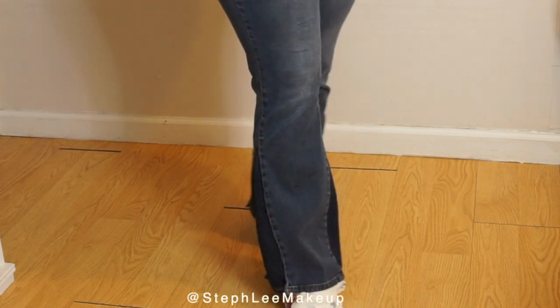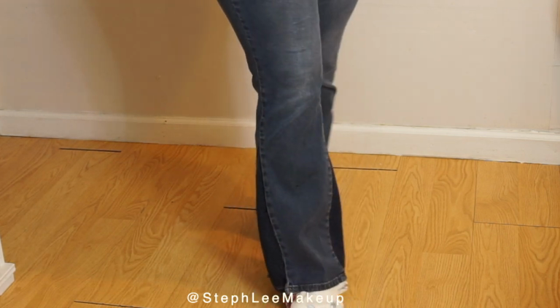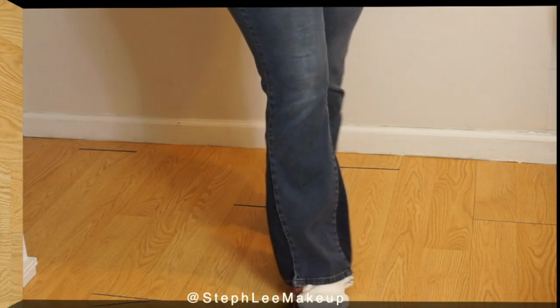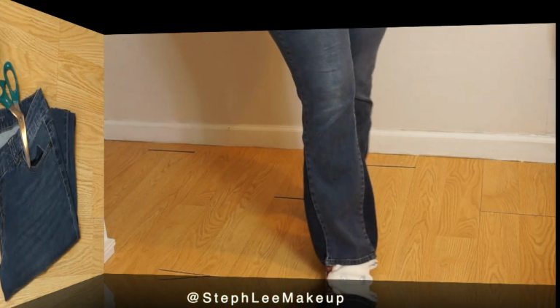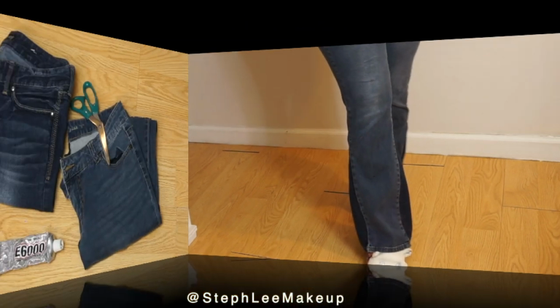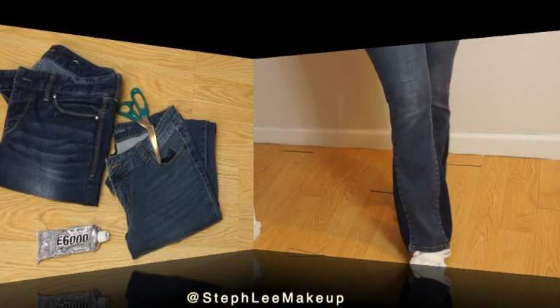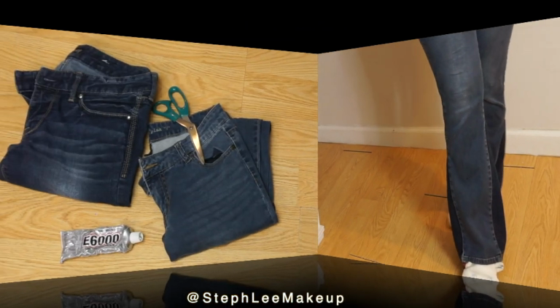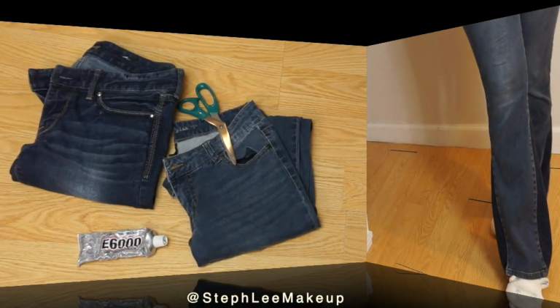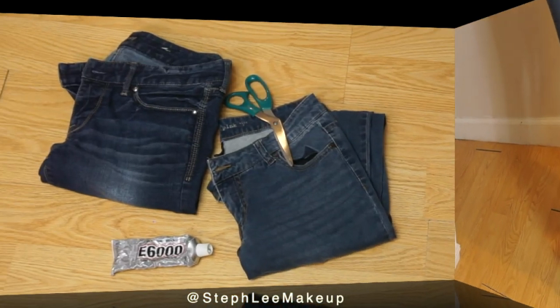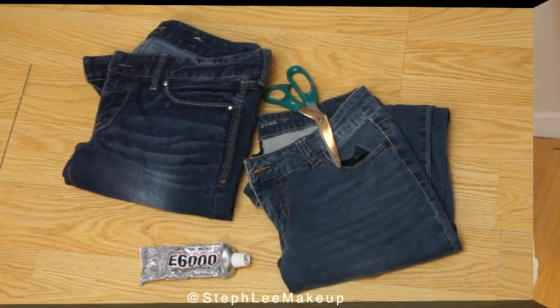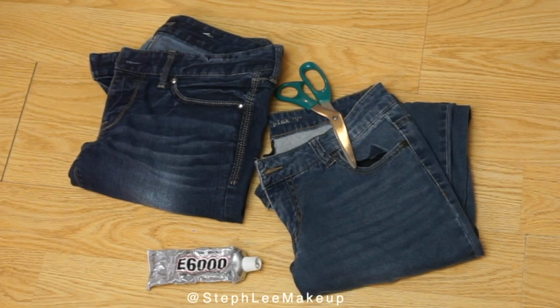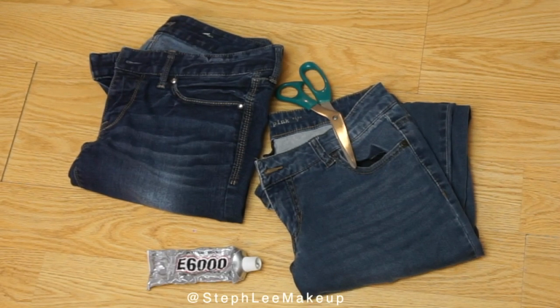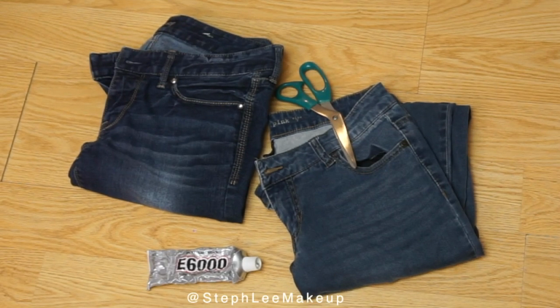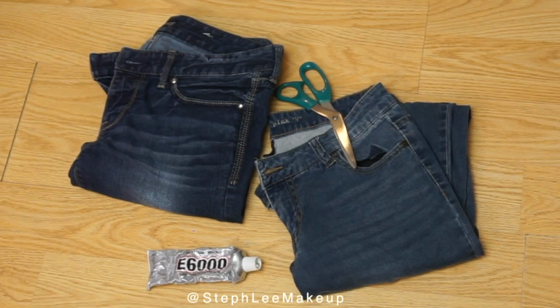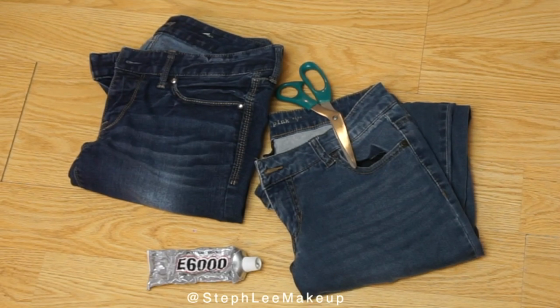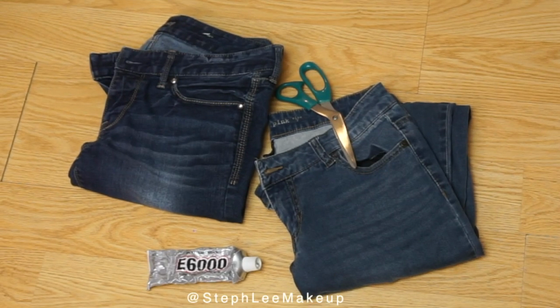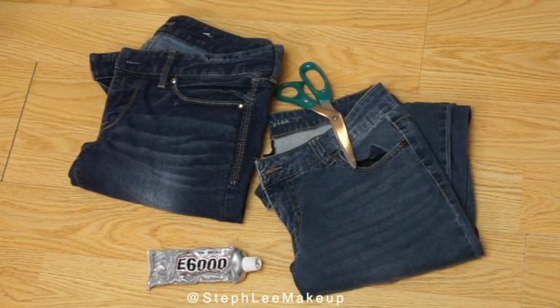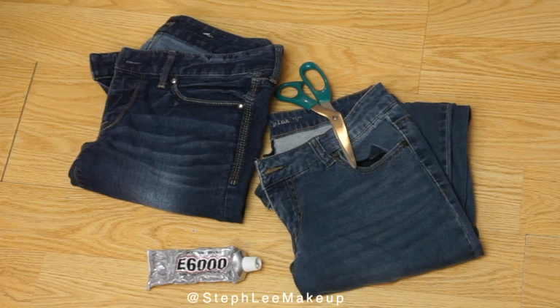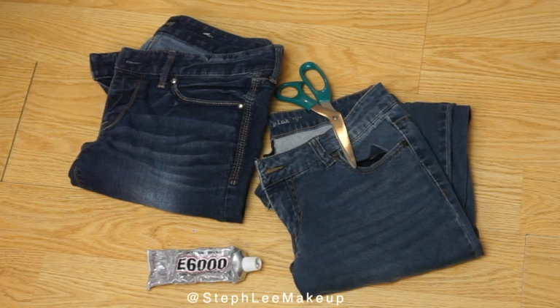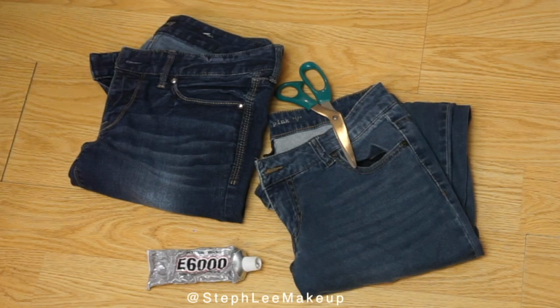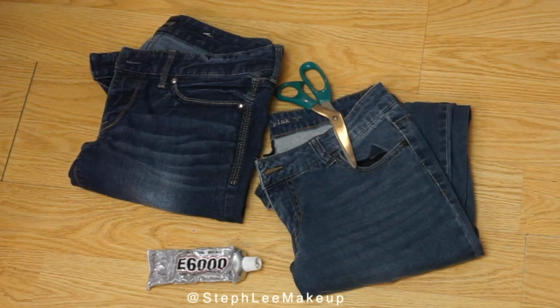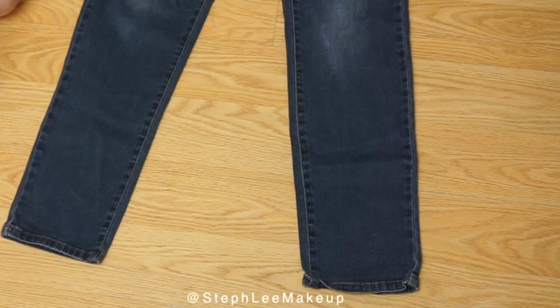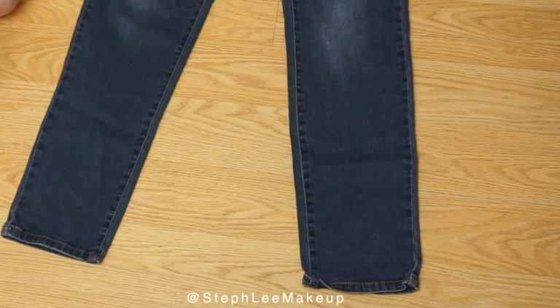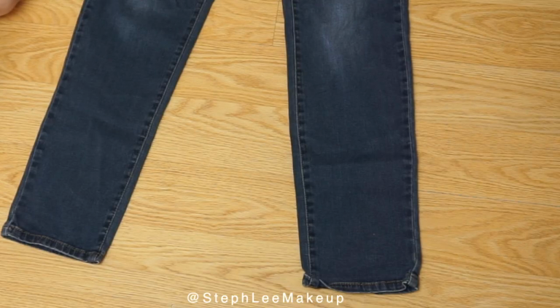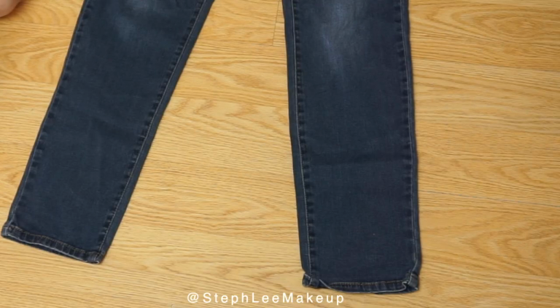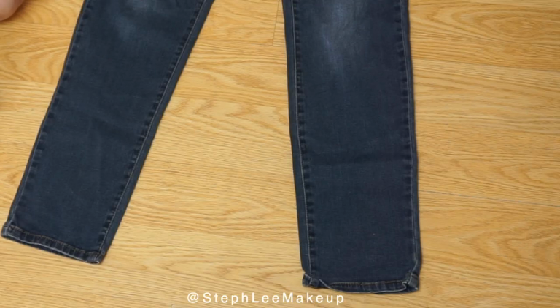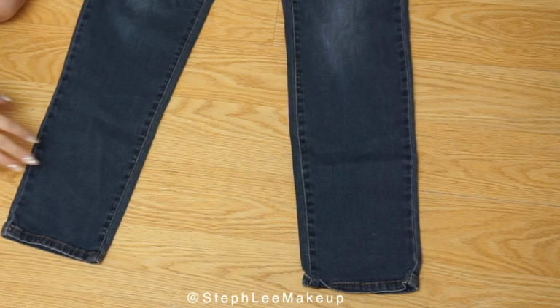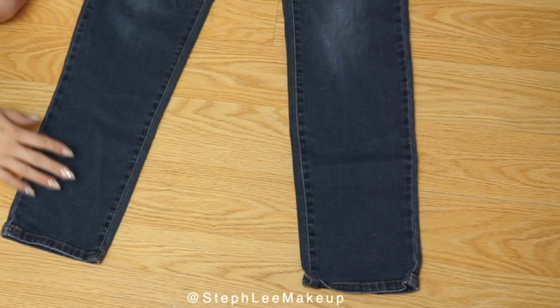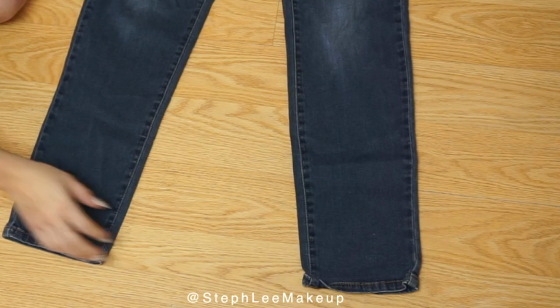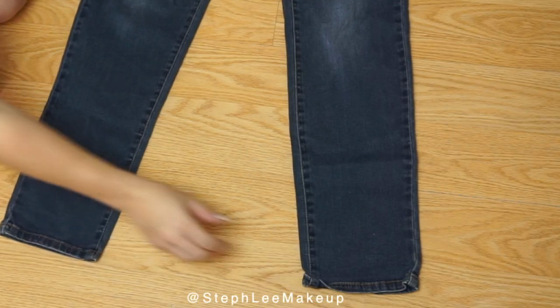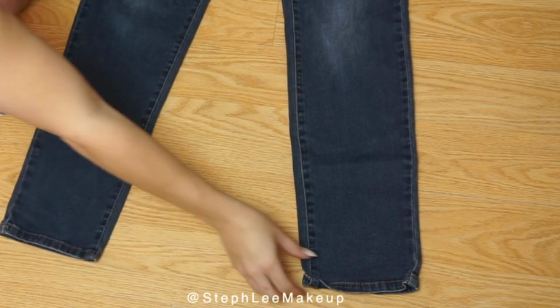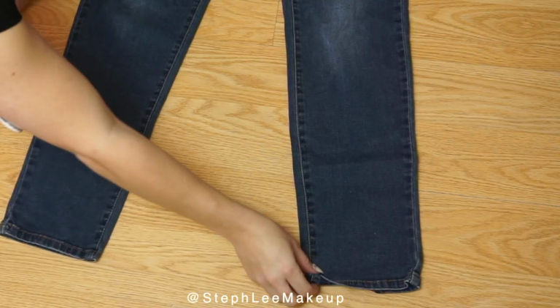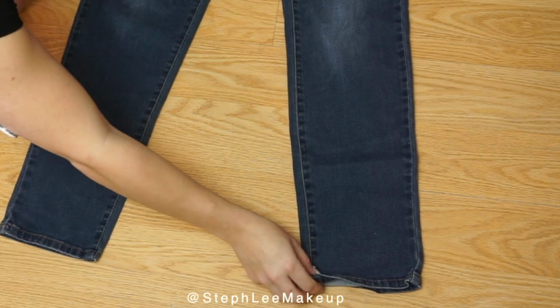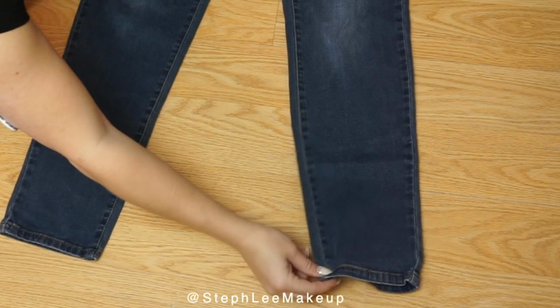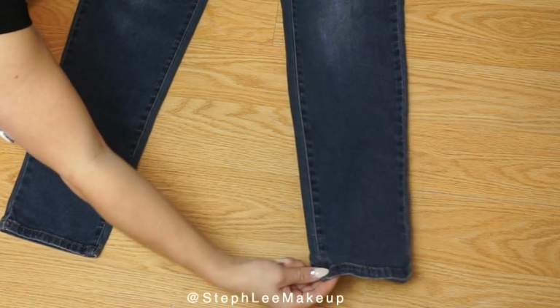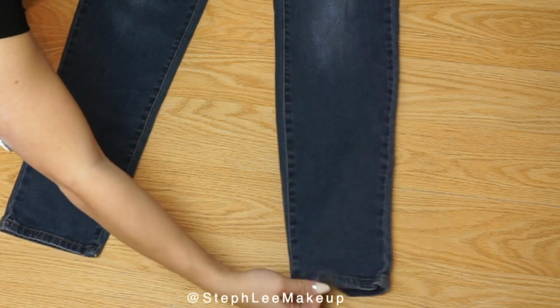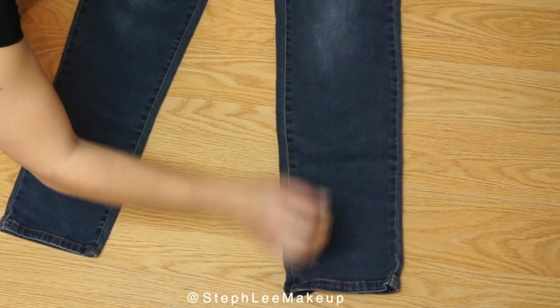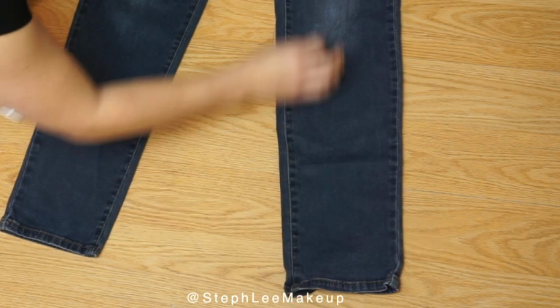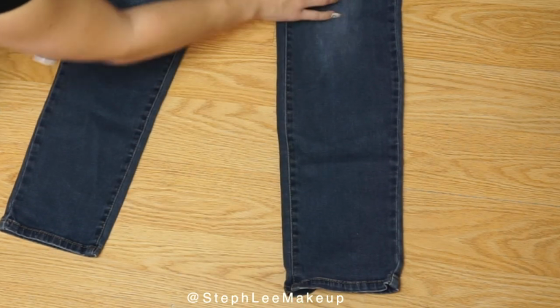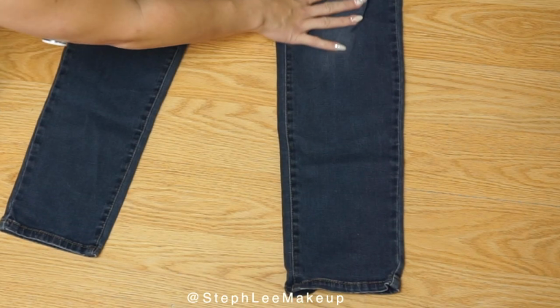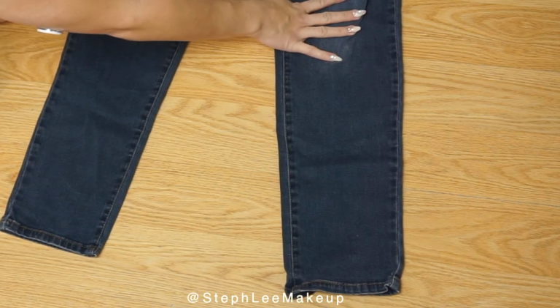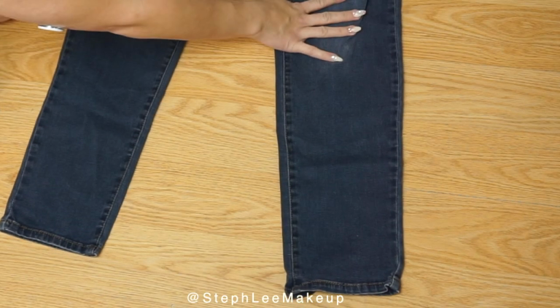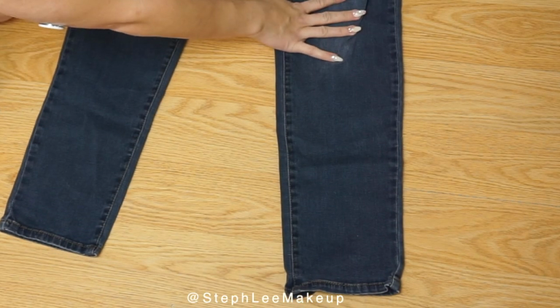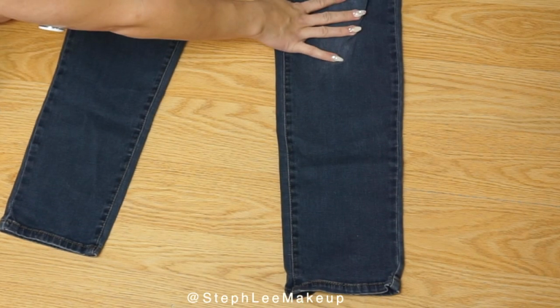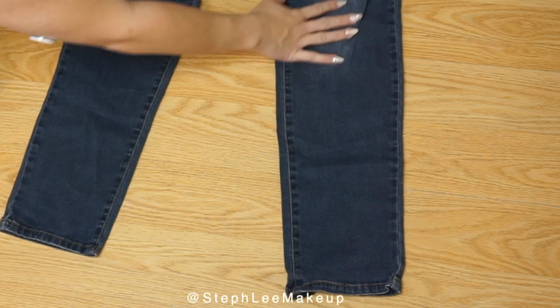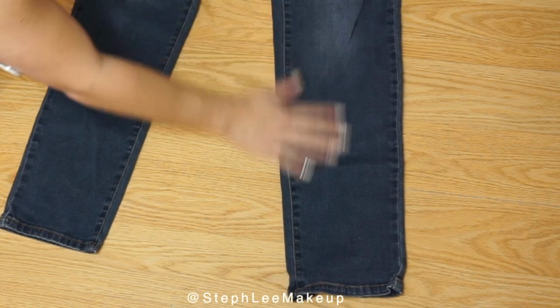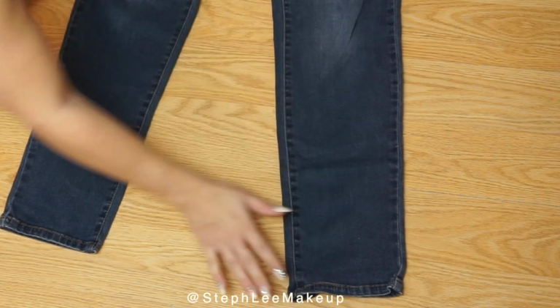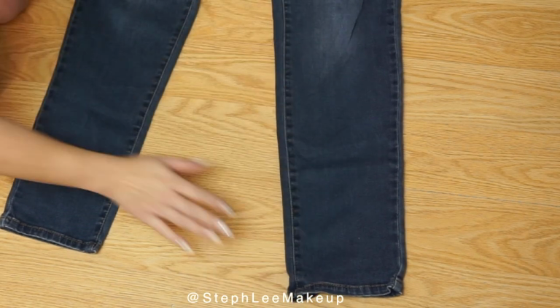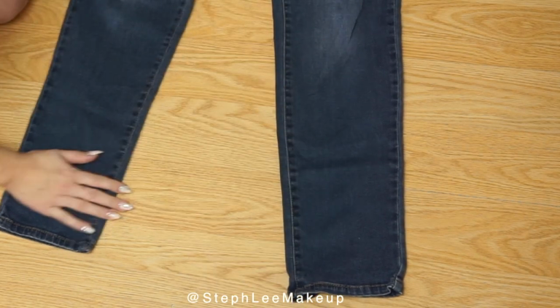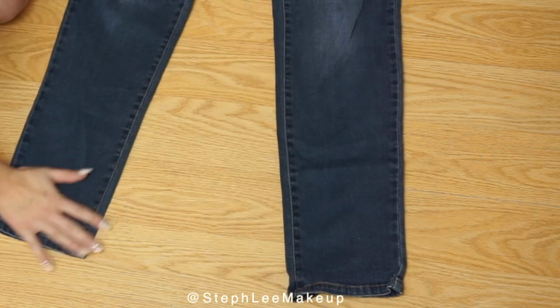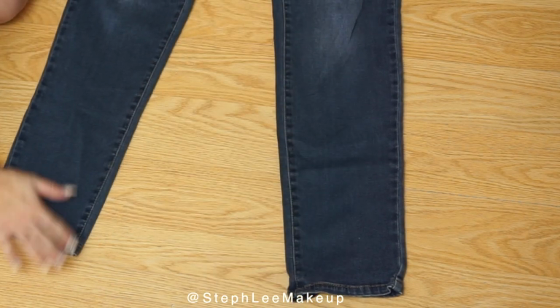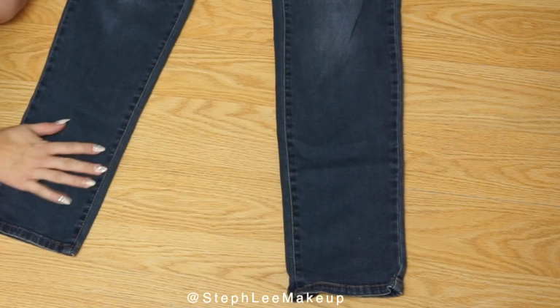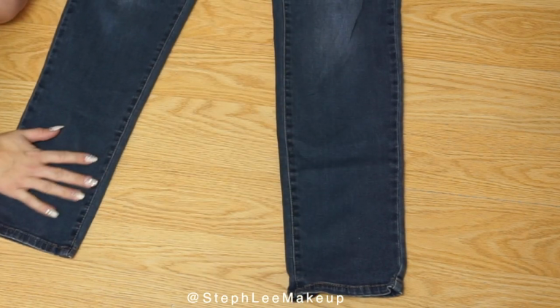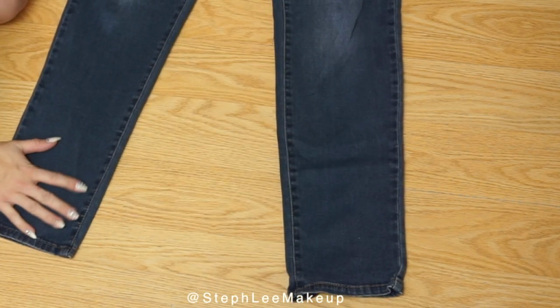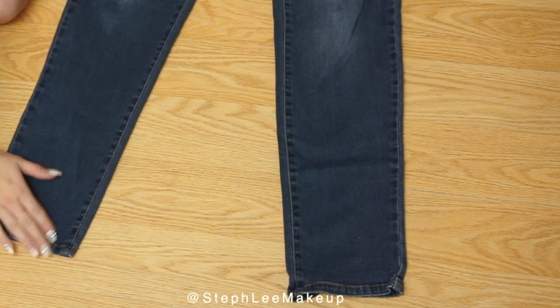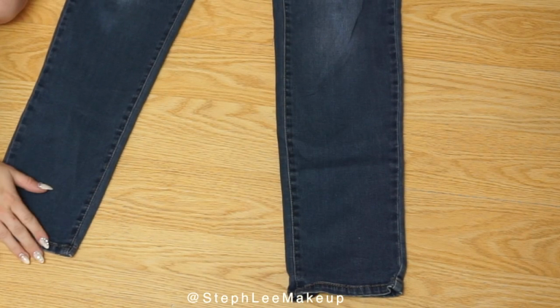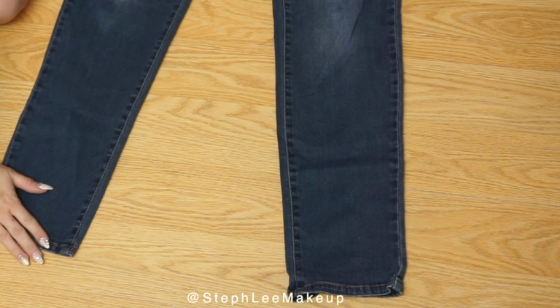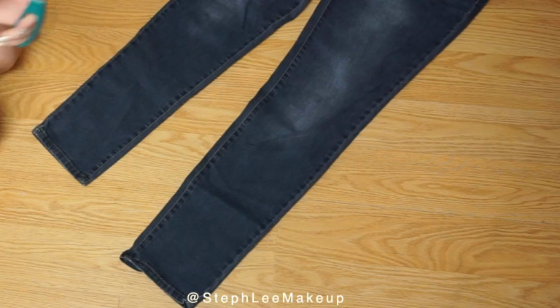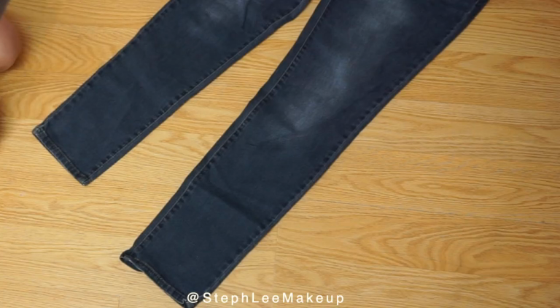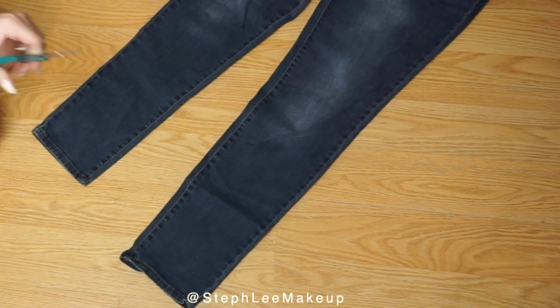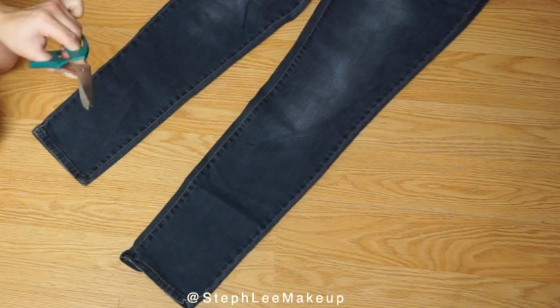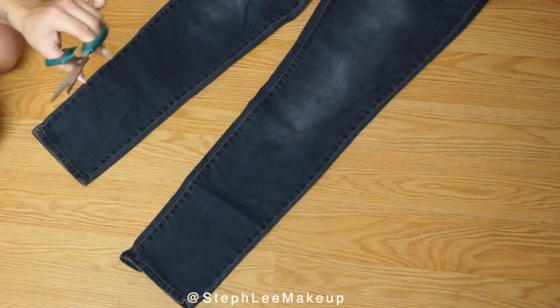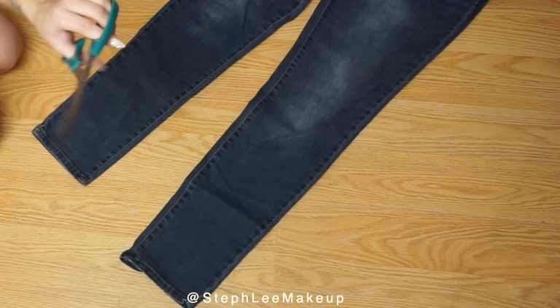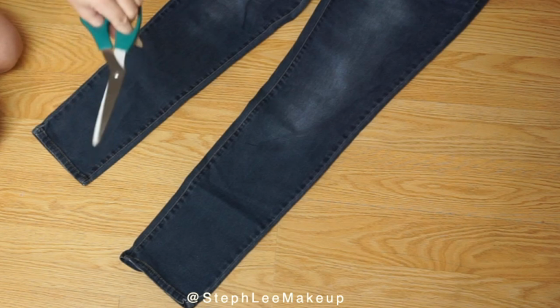For the materials for this project you'll need two pairs of jeans, E6000 glue or a fabric glue, and a pair of scissors.